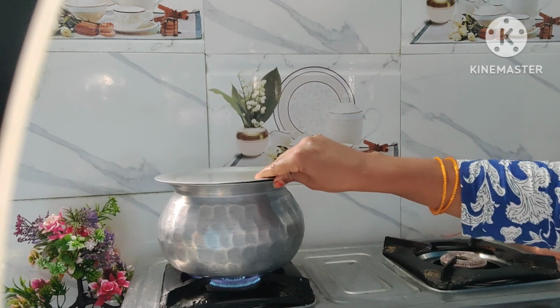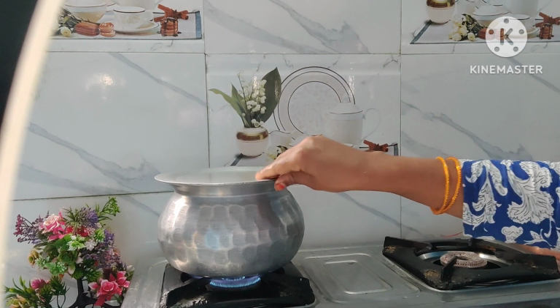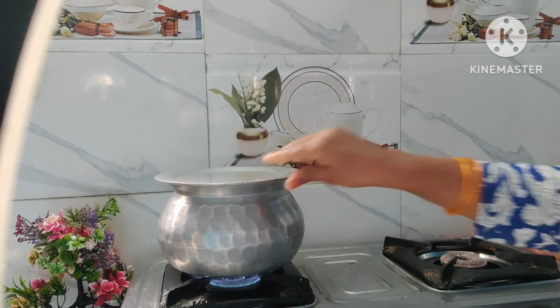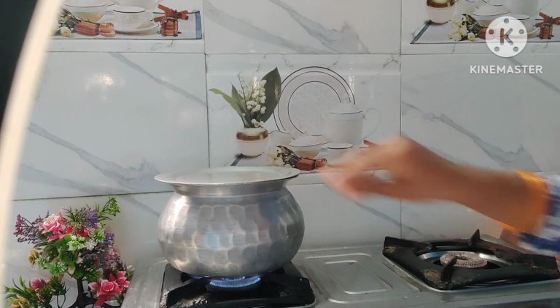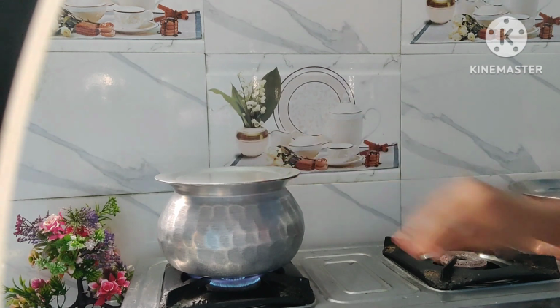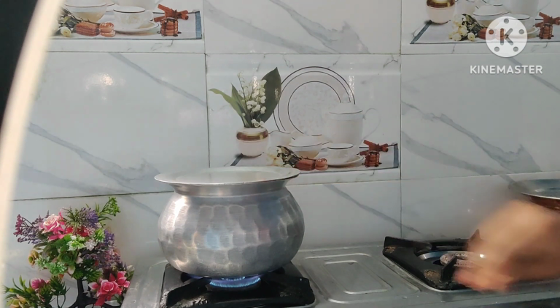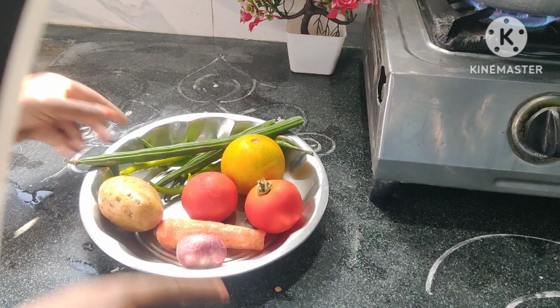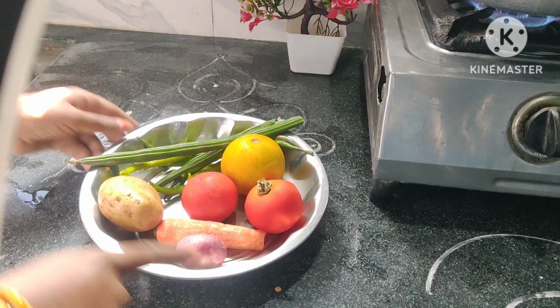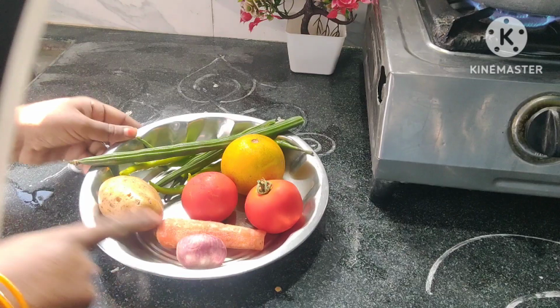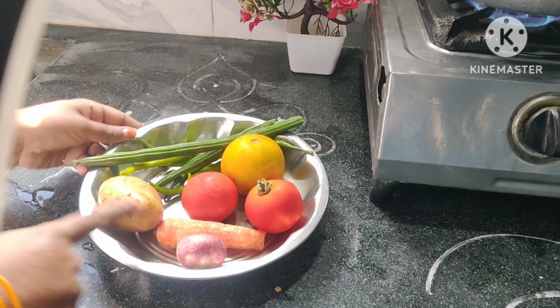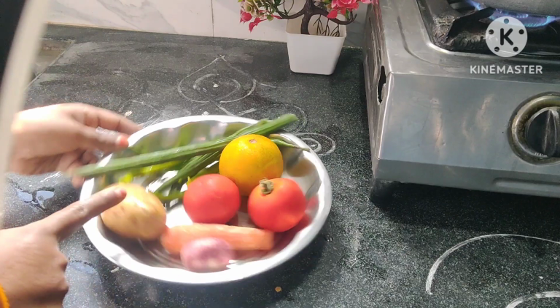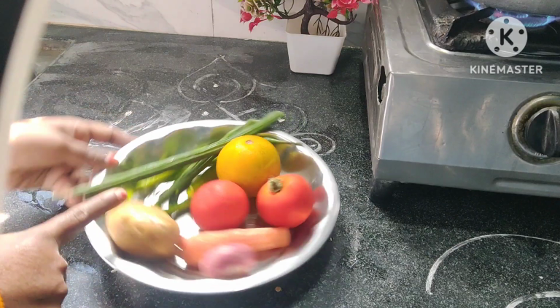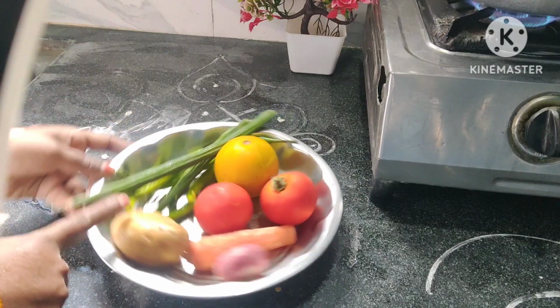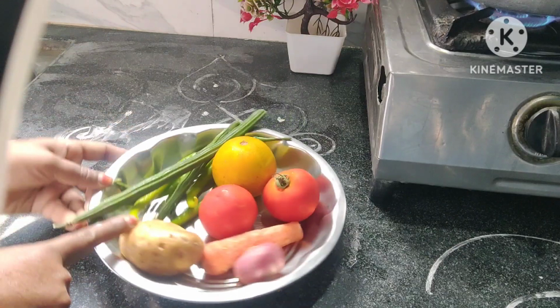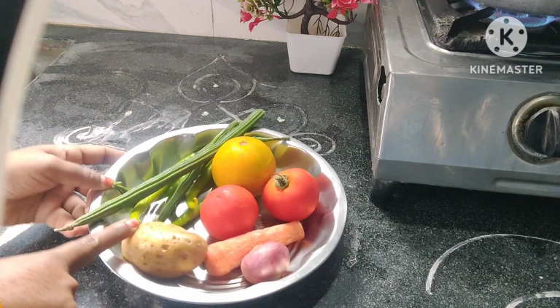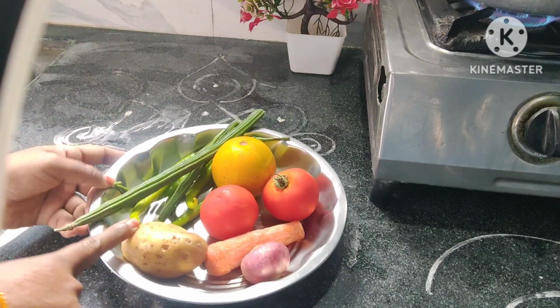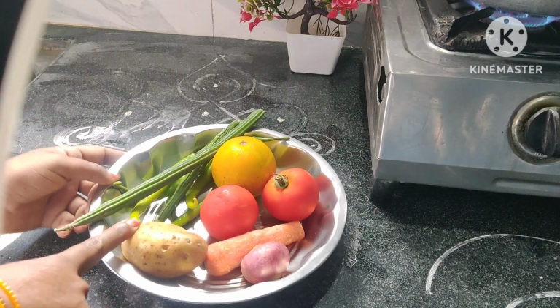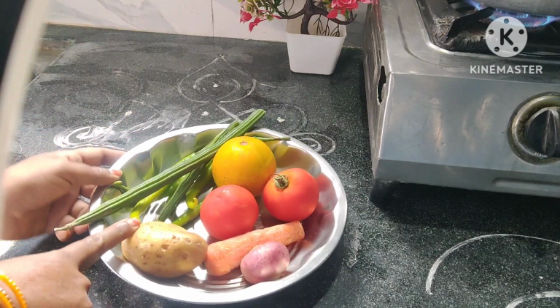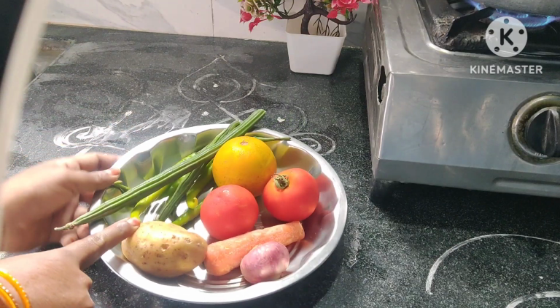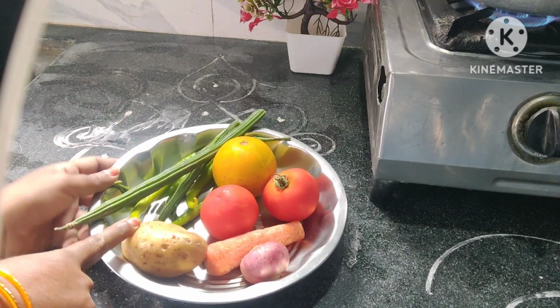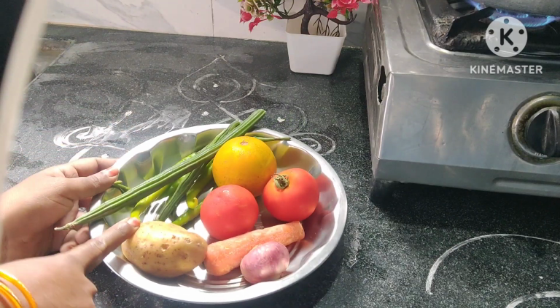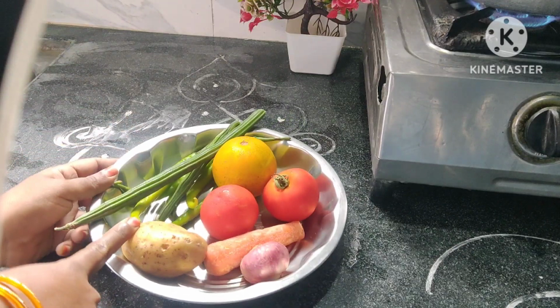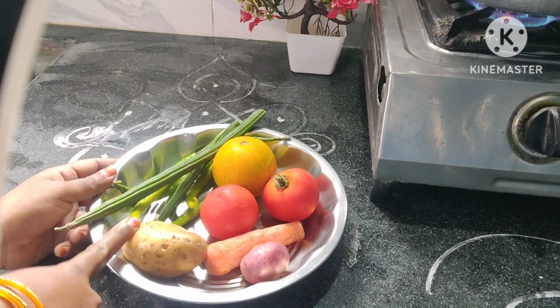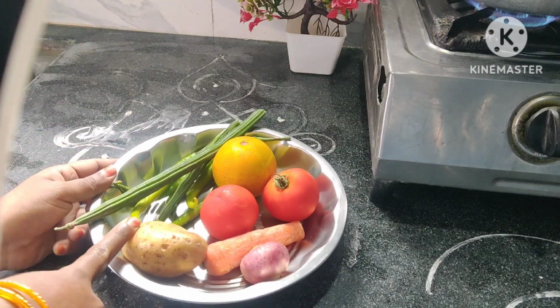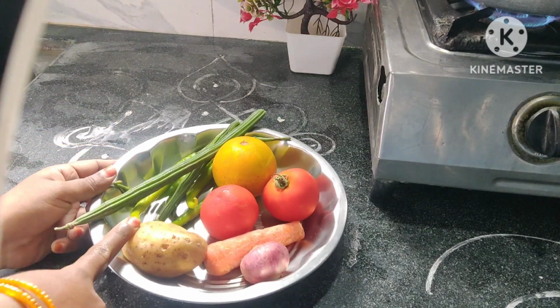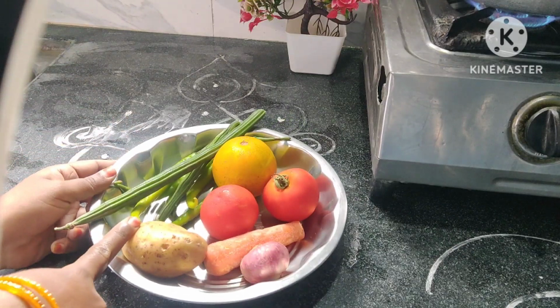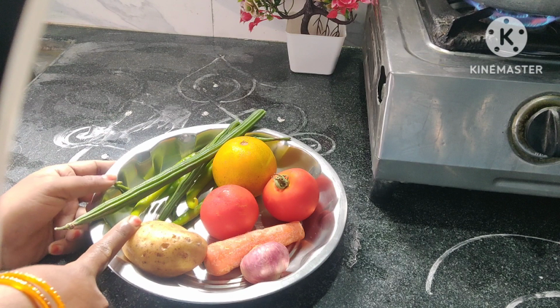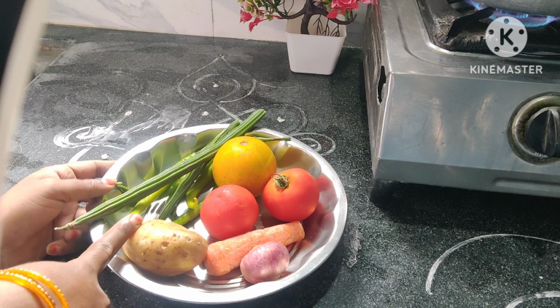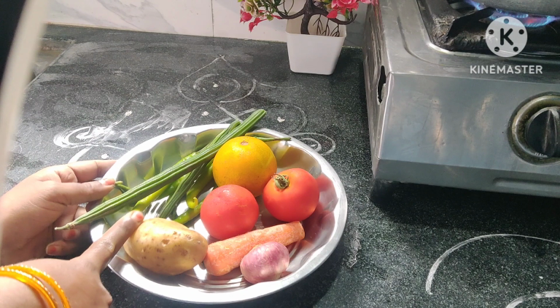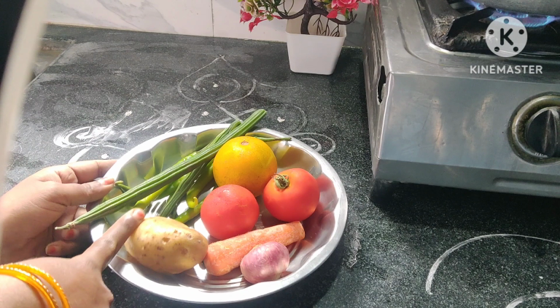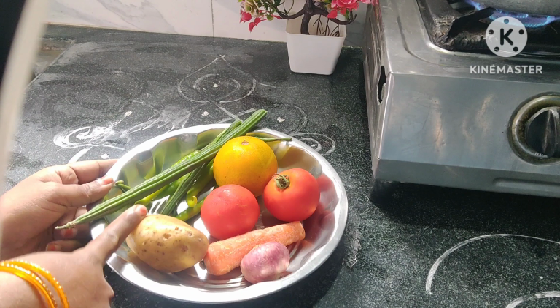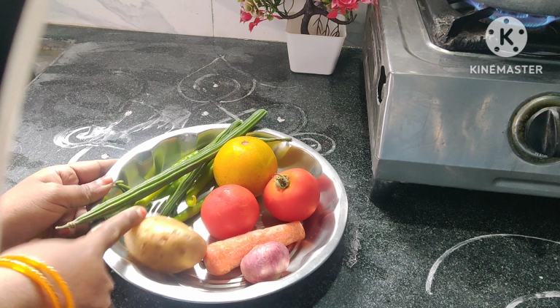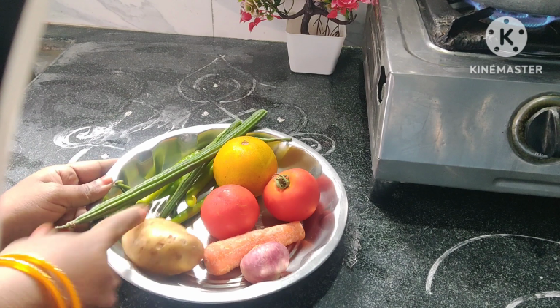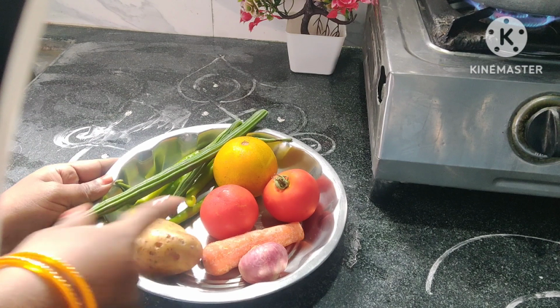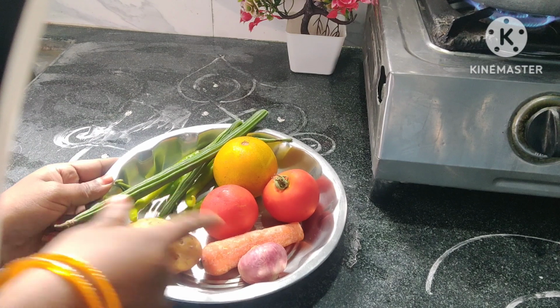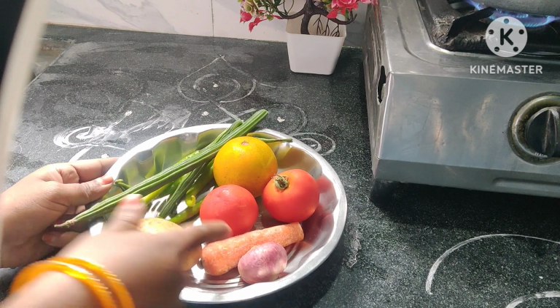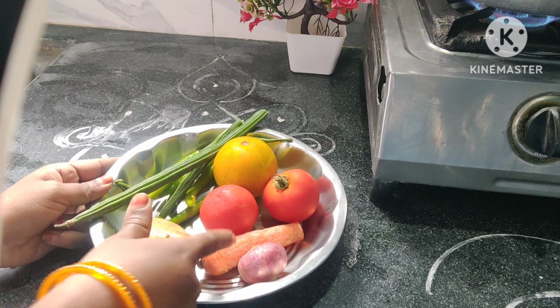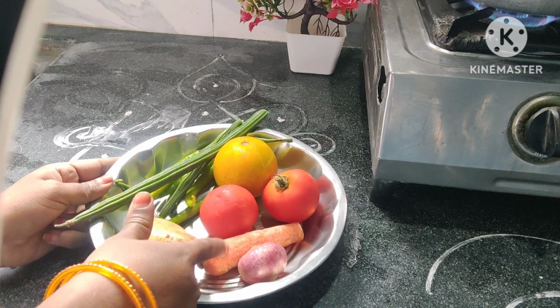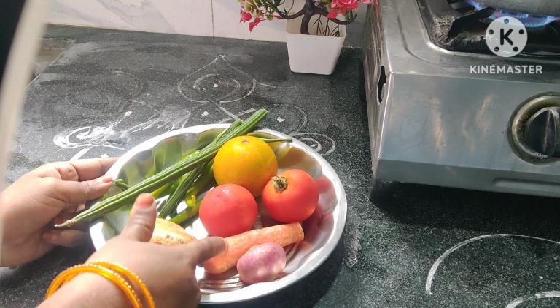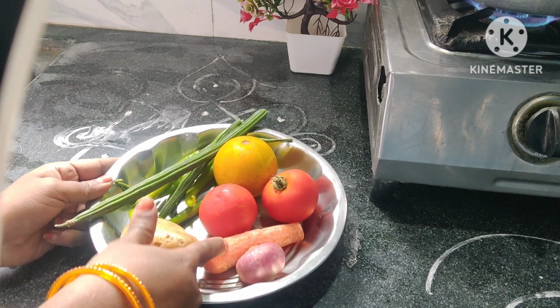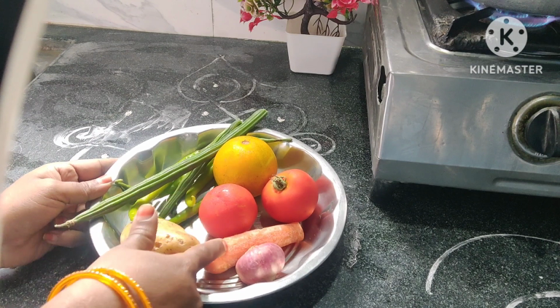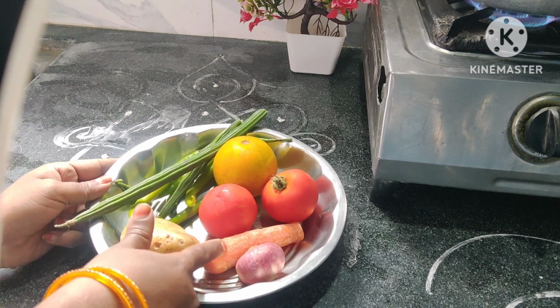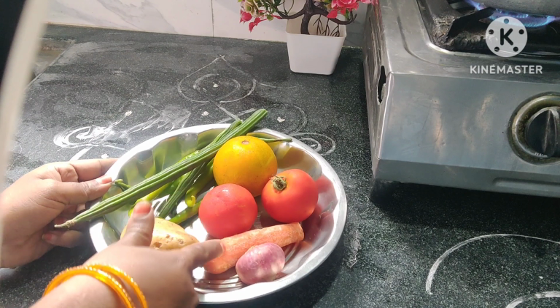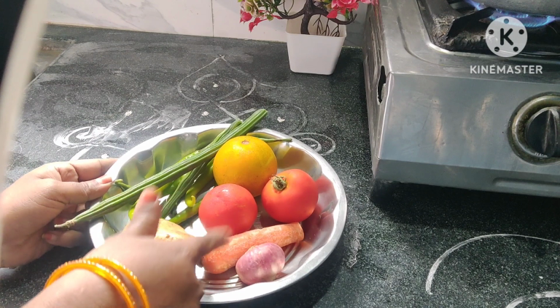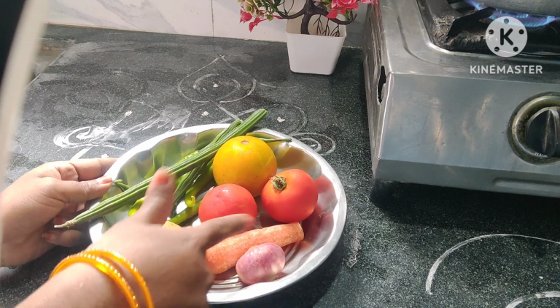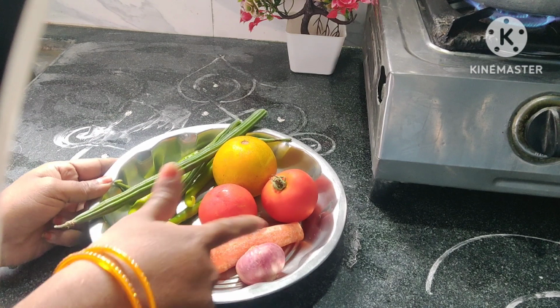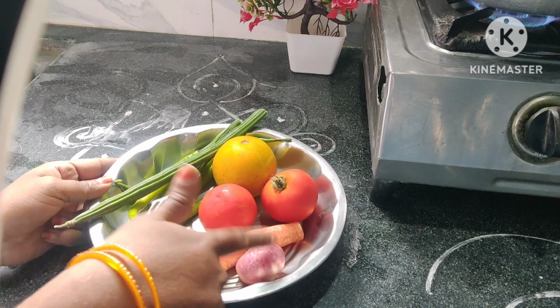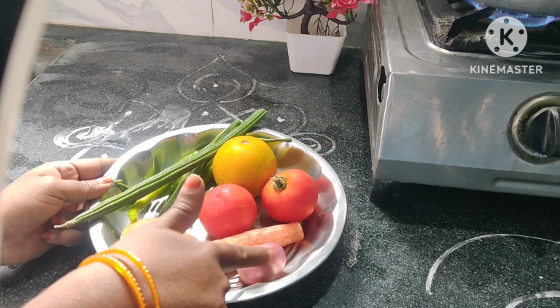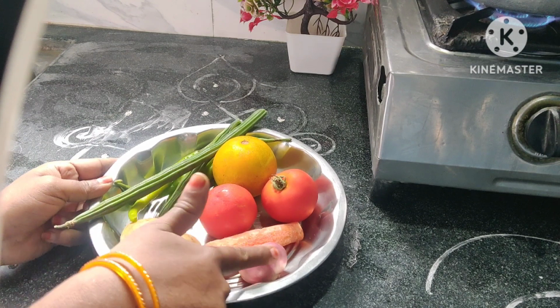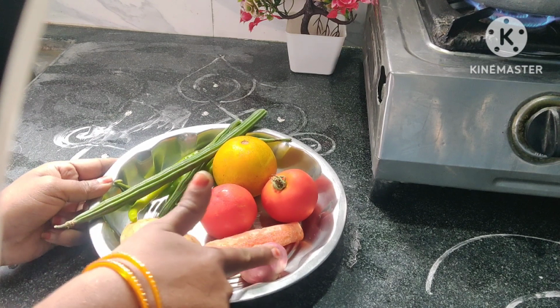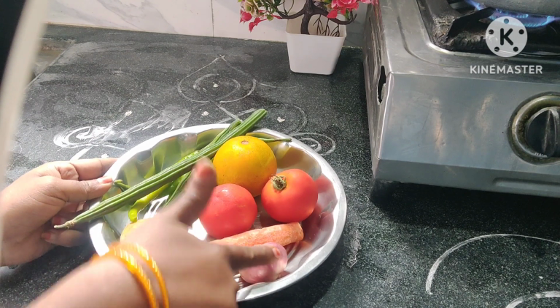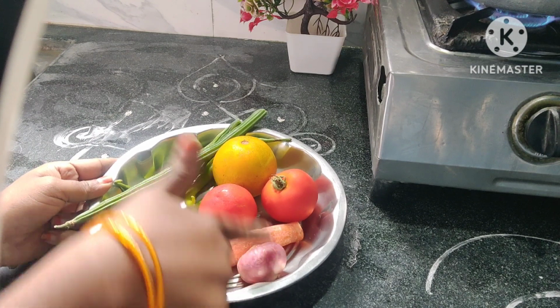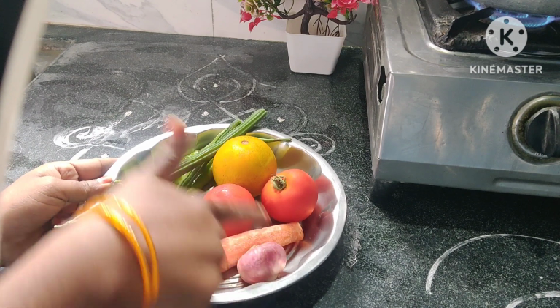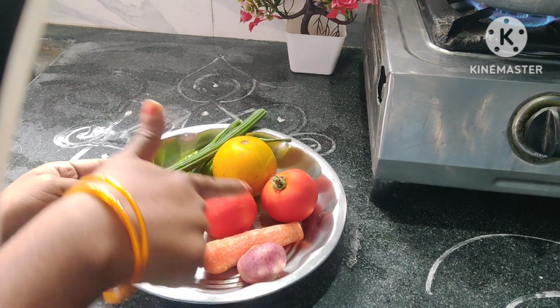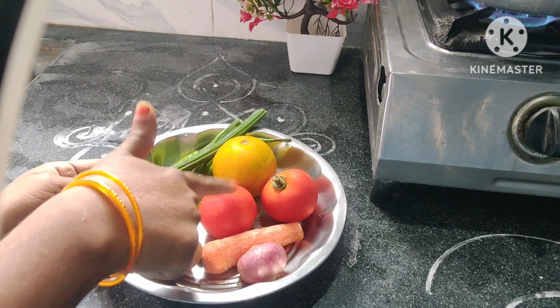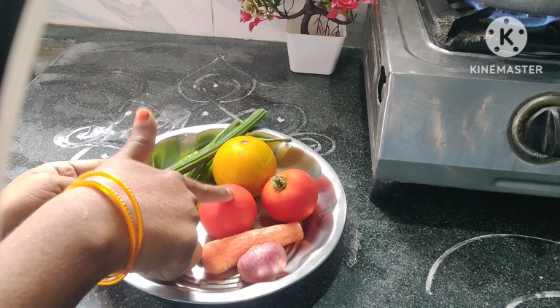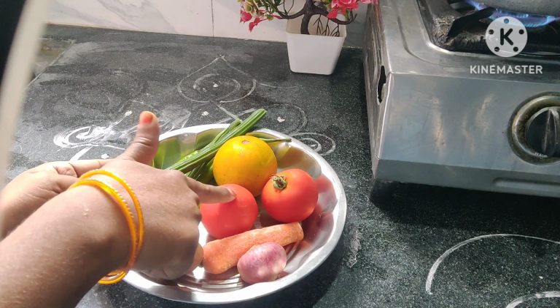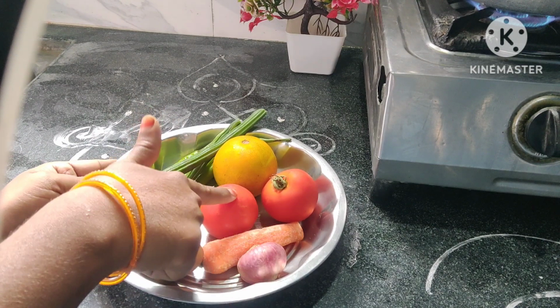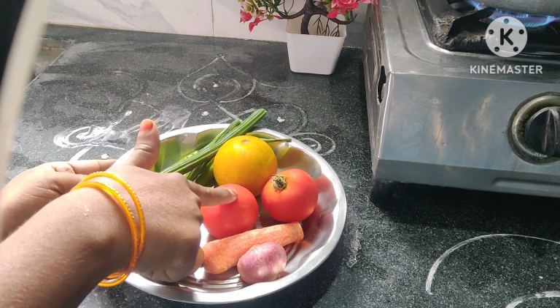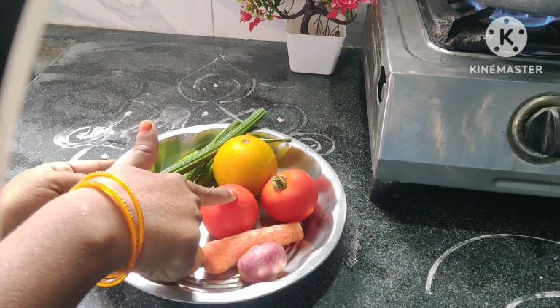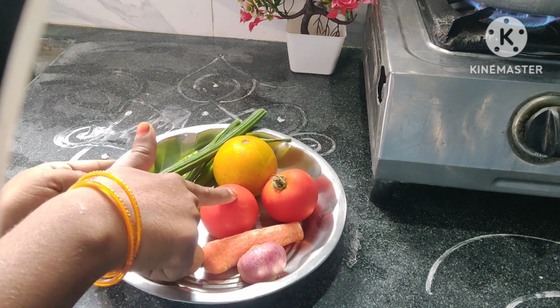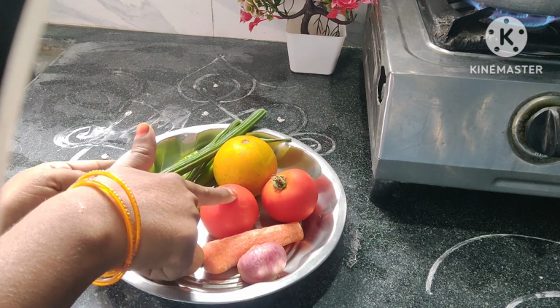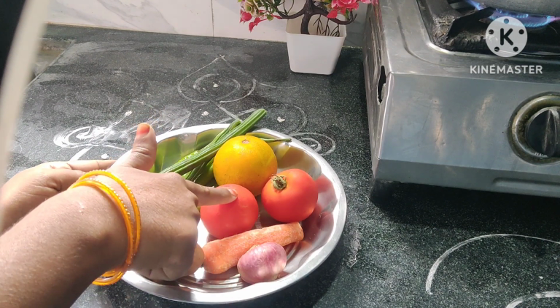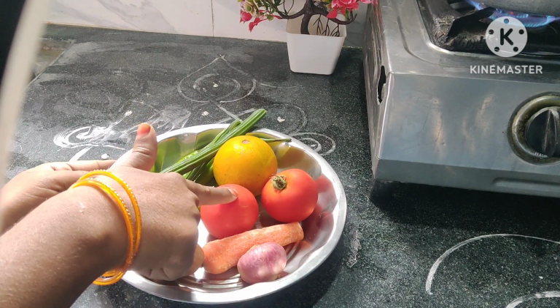Add salt in the pan. Add tomato, carrot, onion, tomatoes.